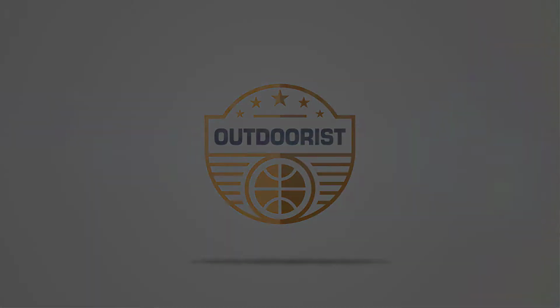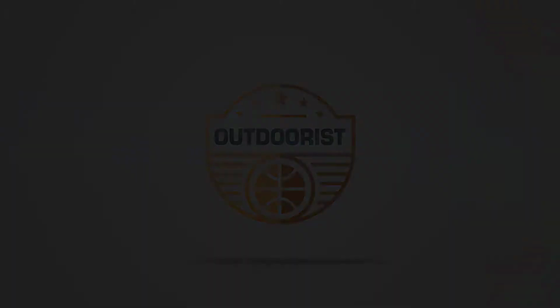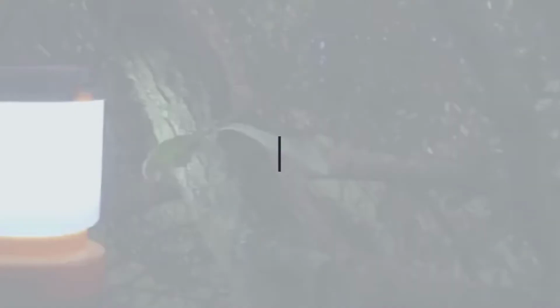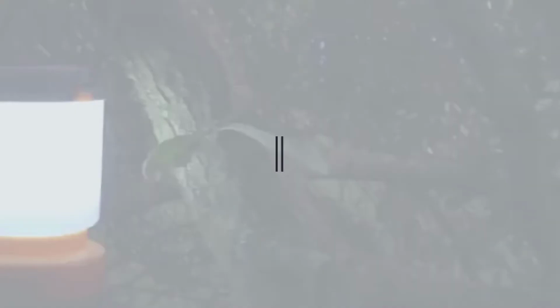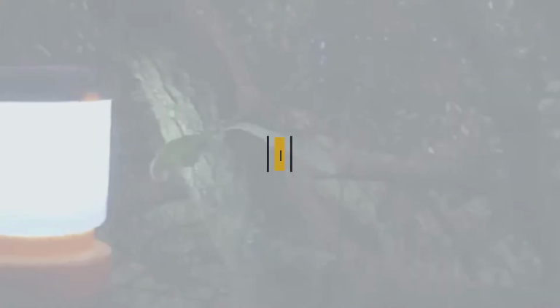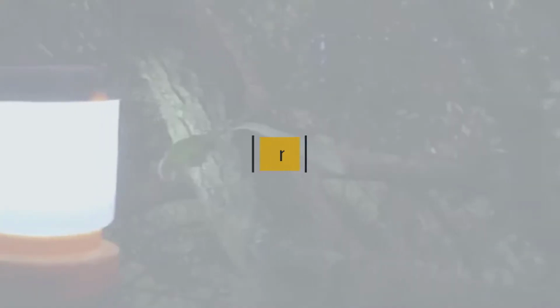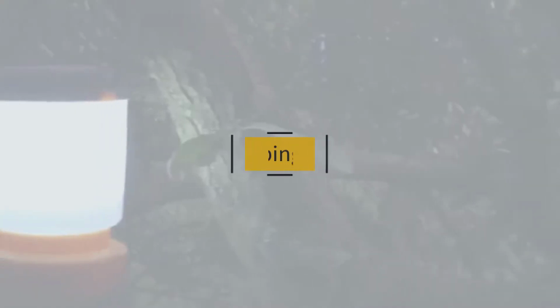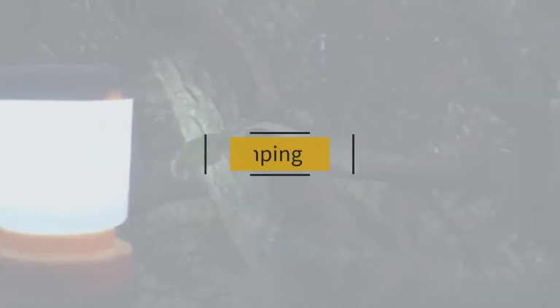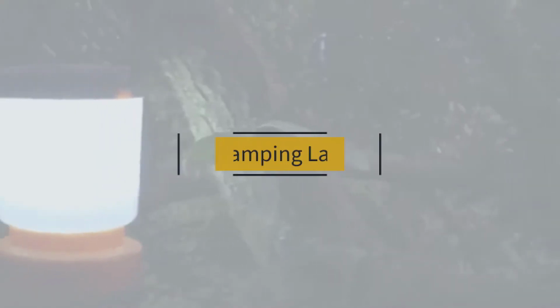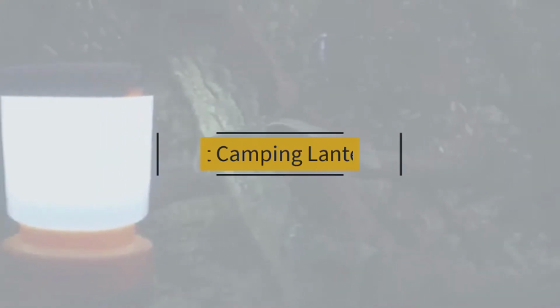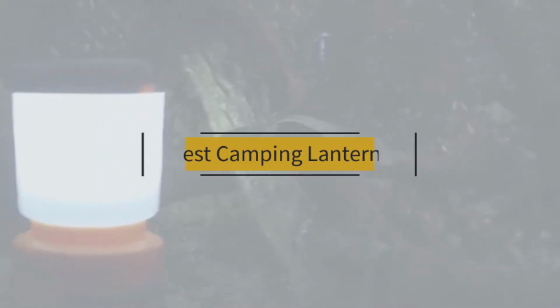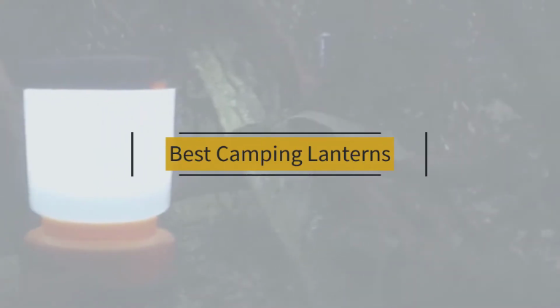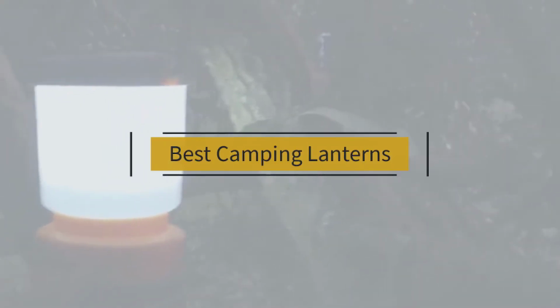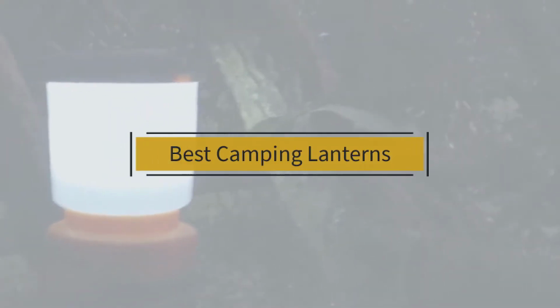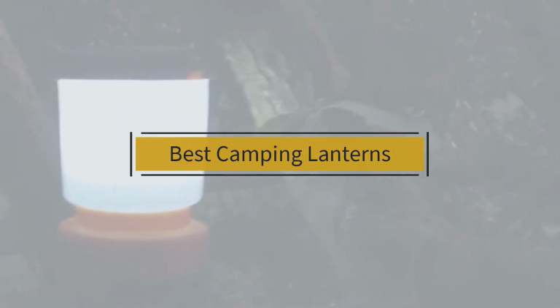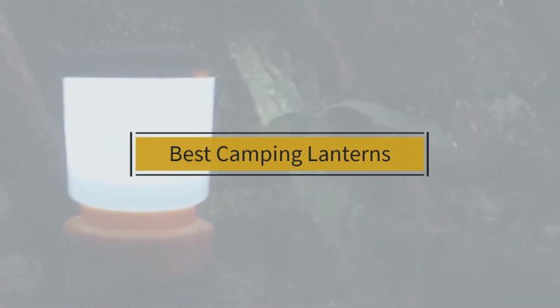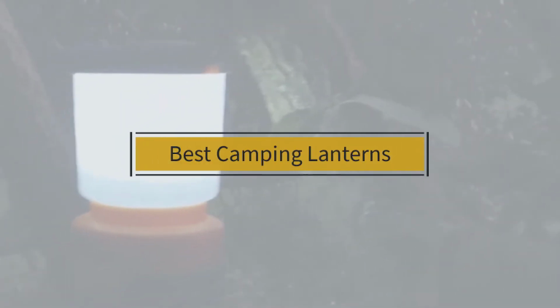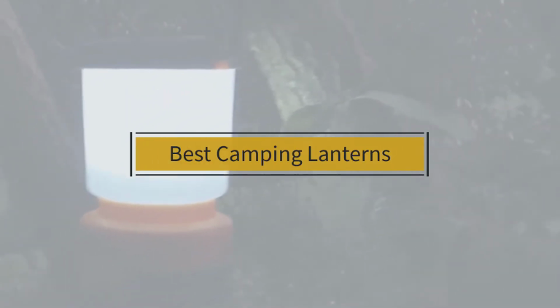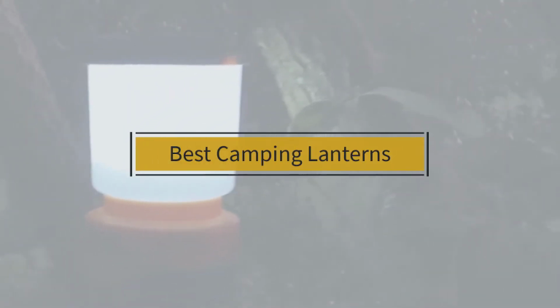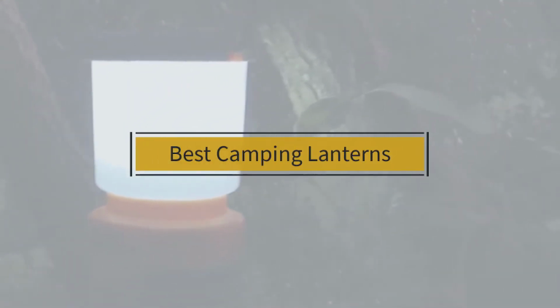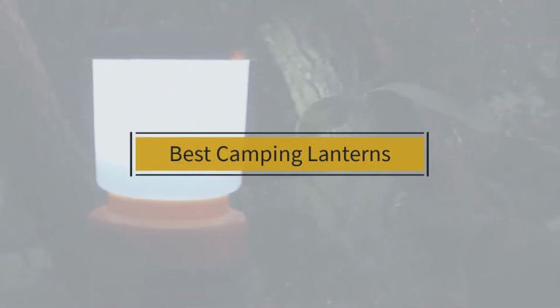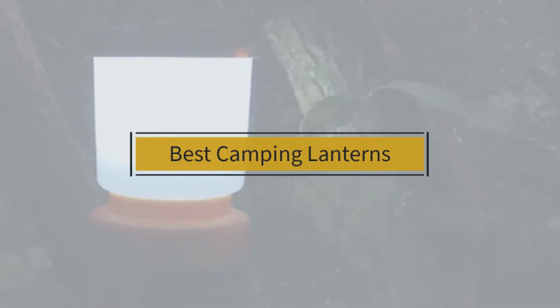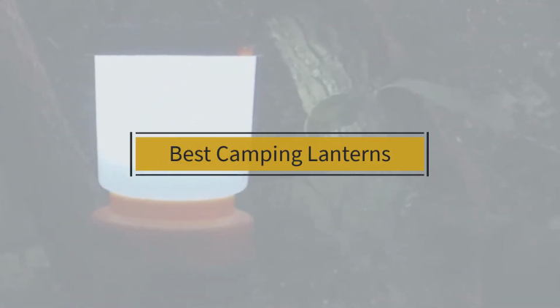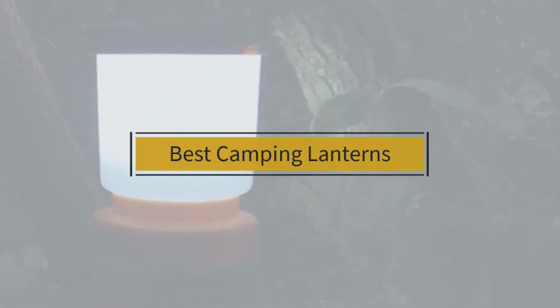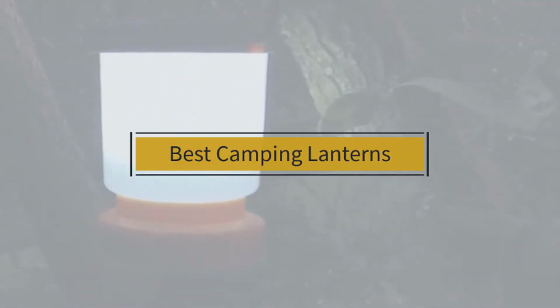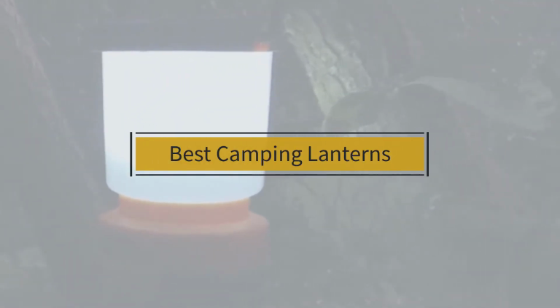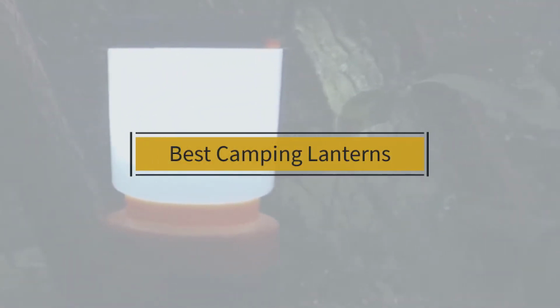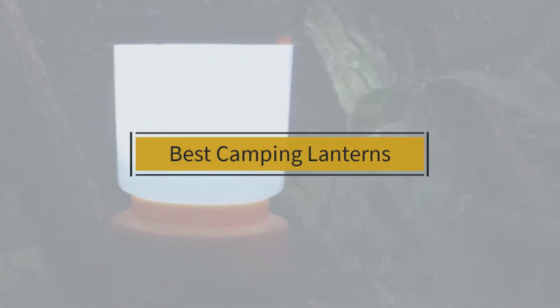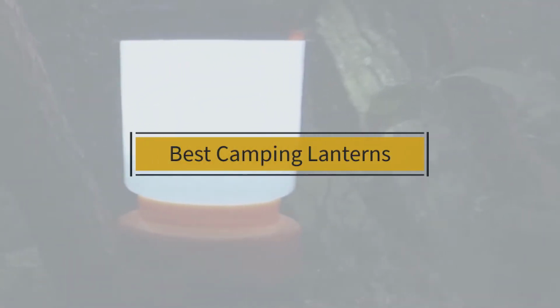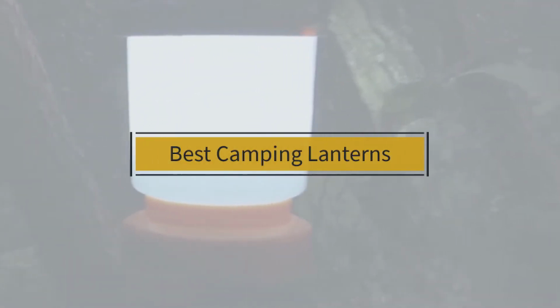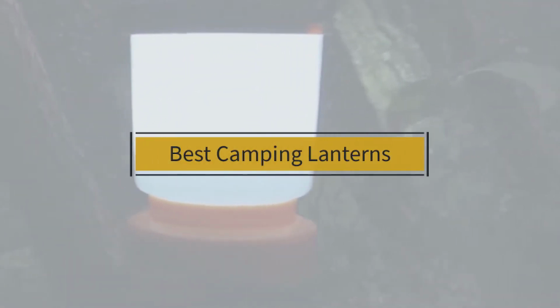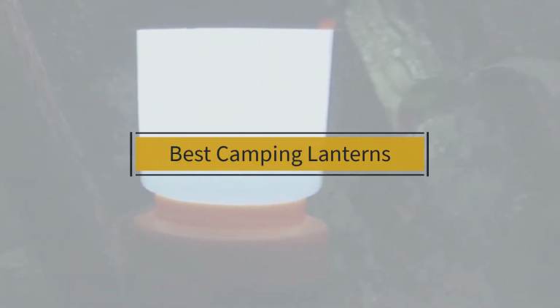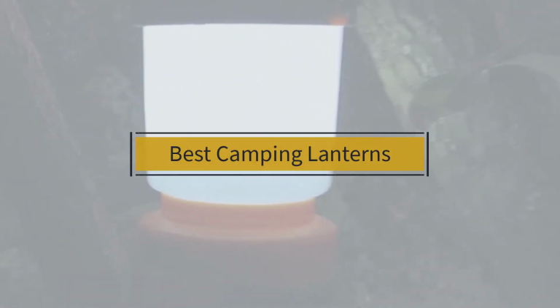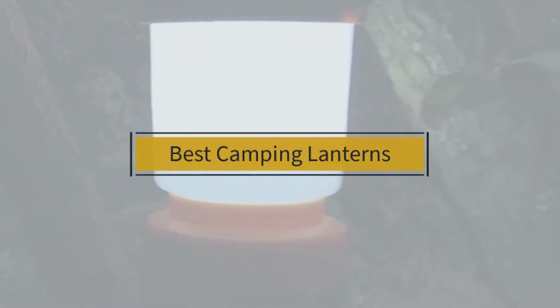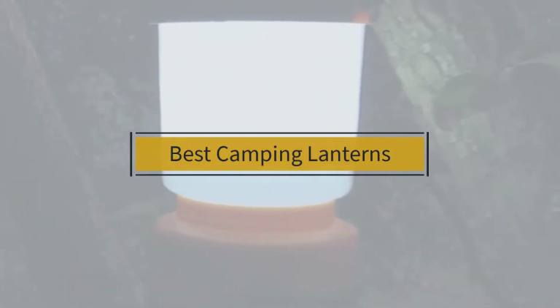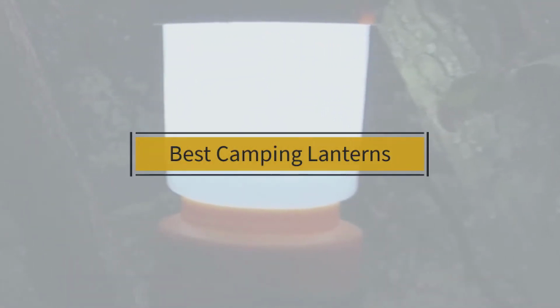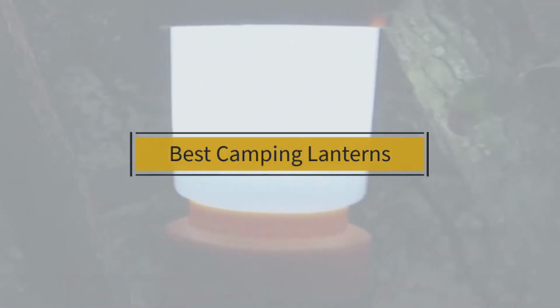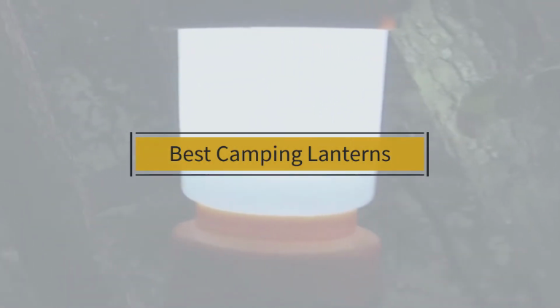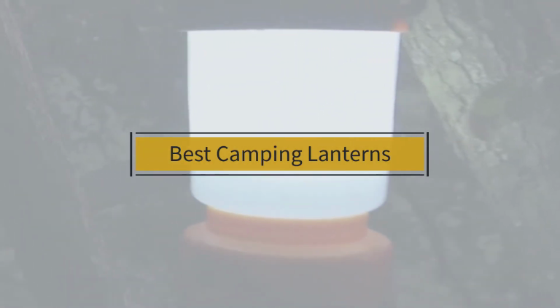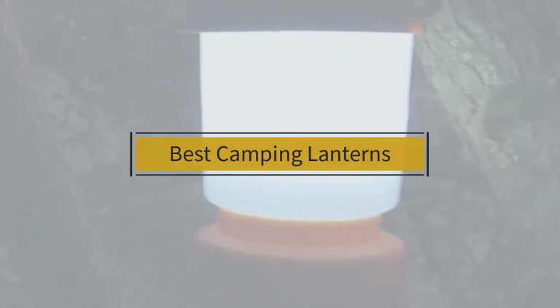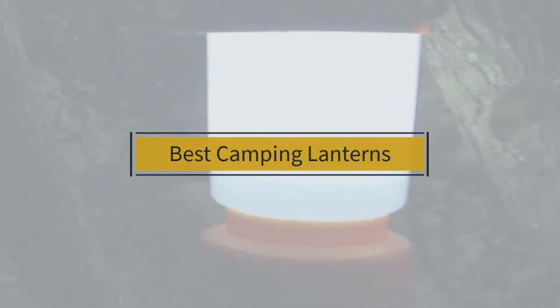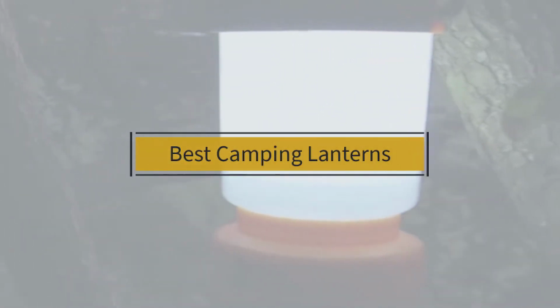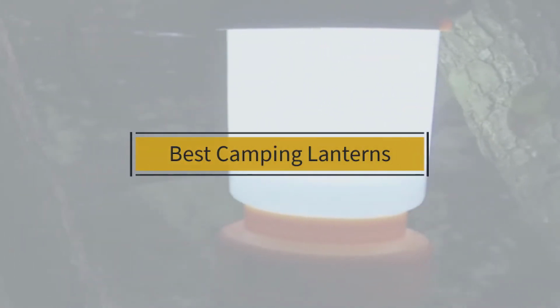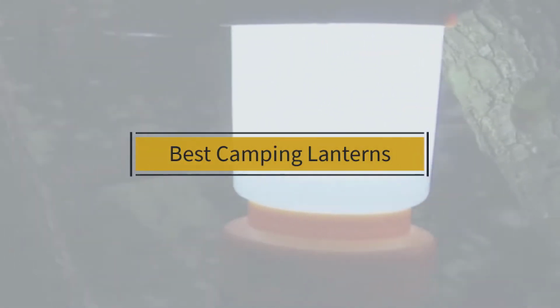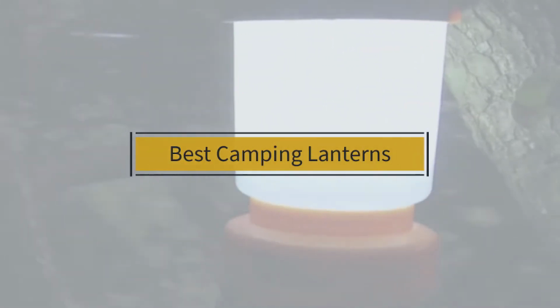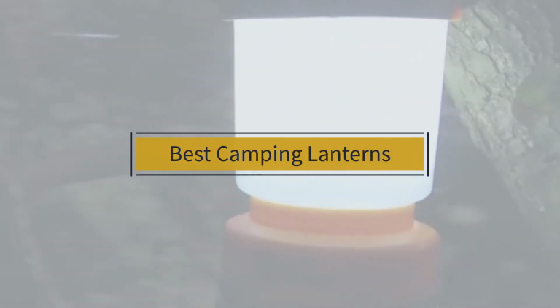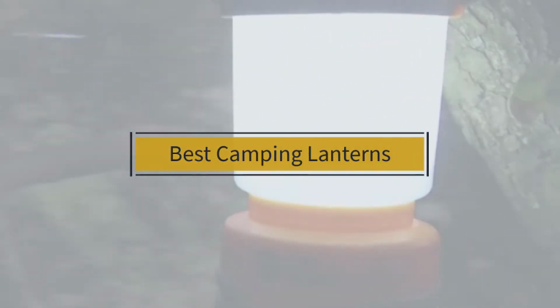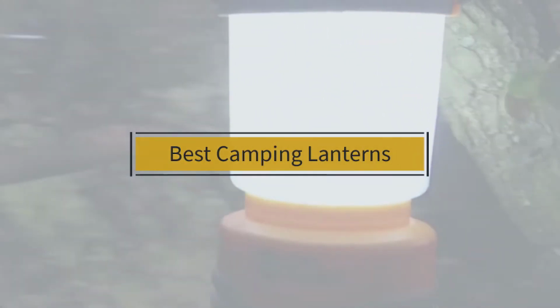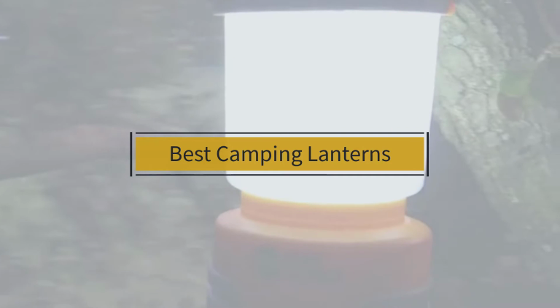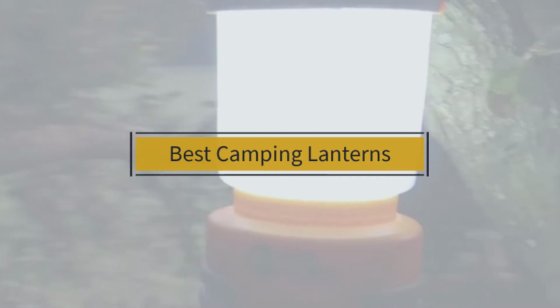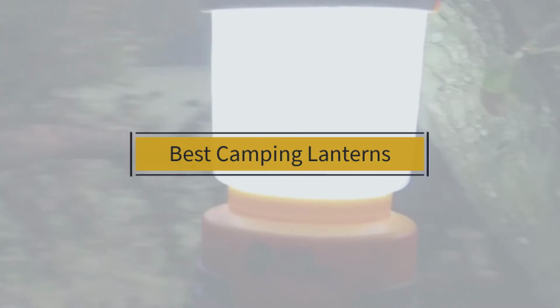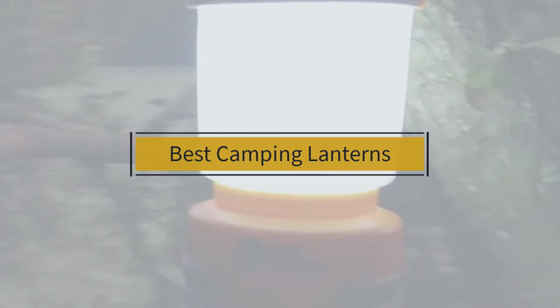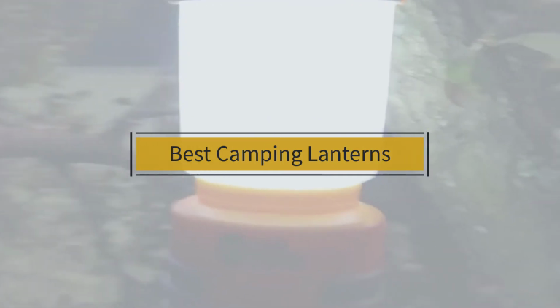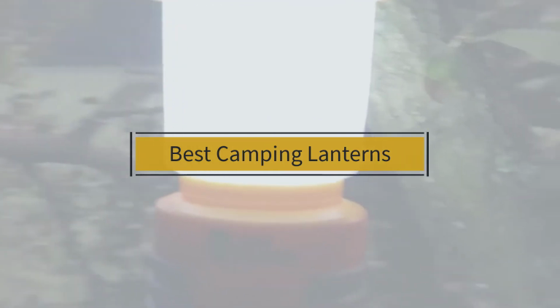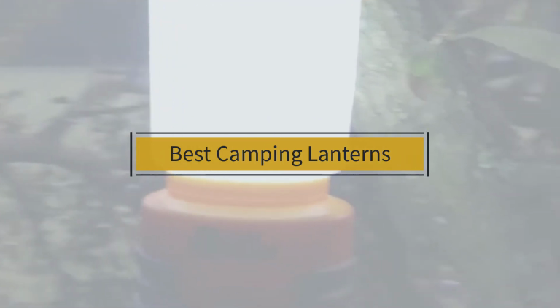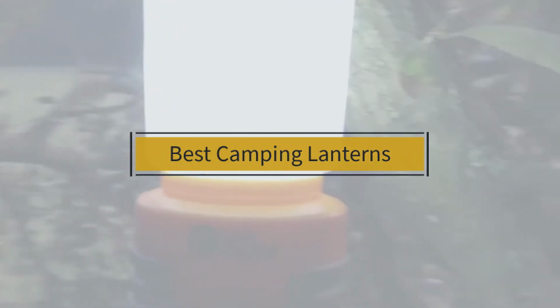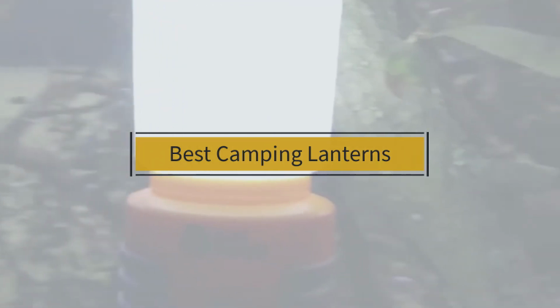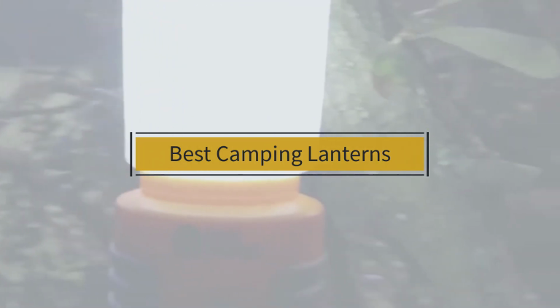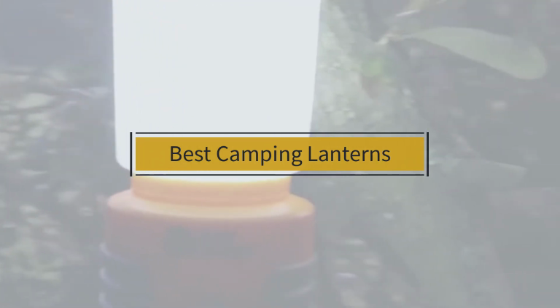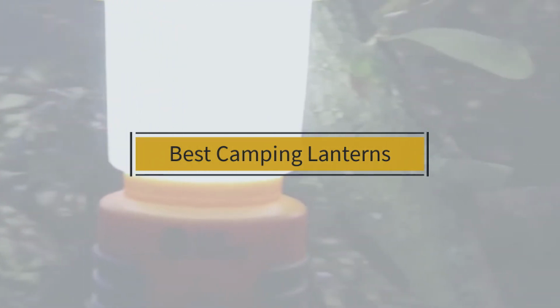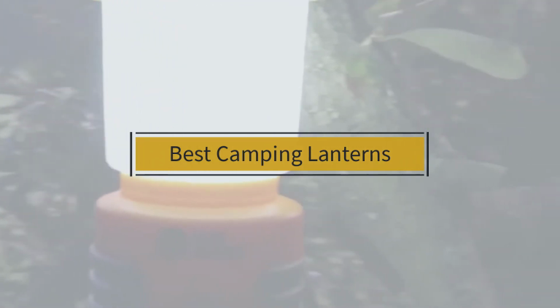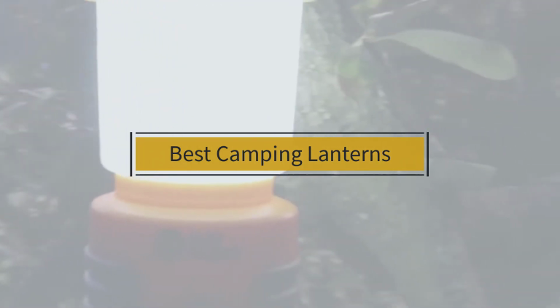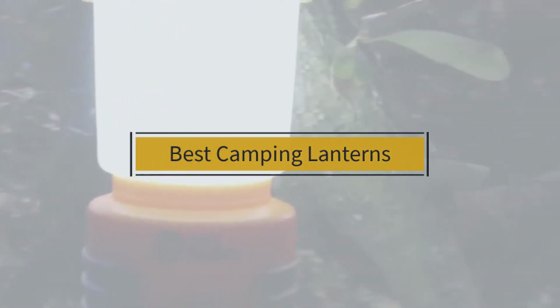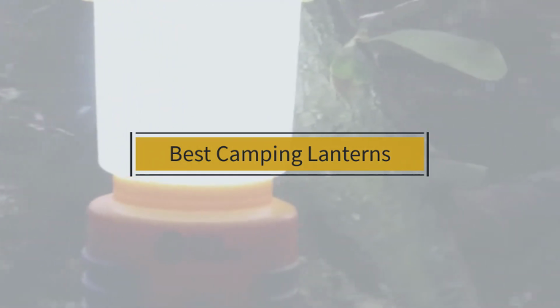If you are looking for the best camping lantern, here is a collection you have got to see. Let's get started.